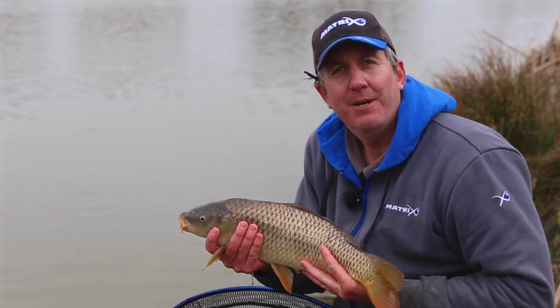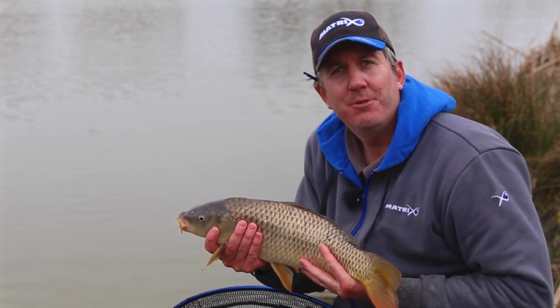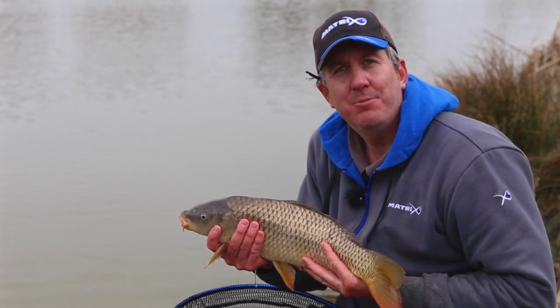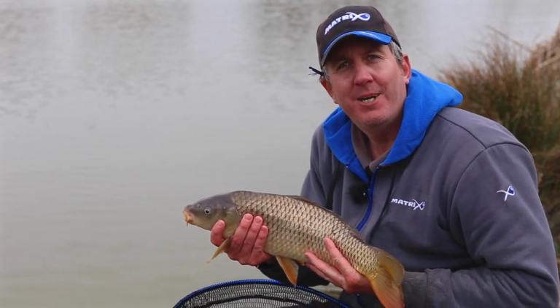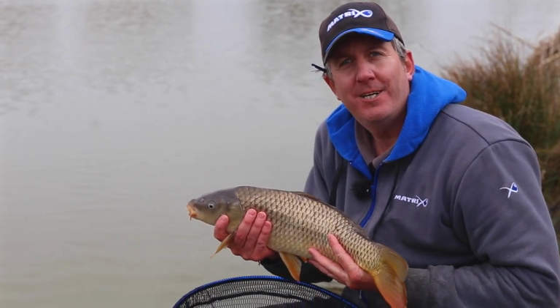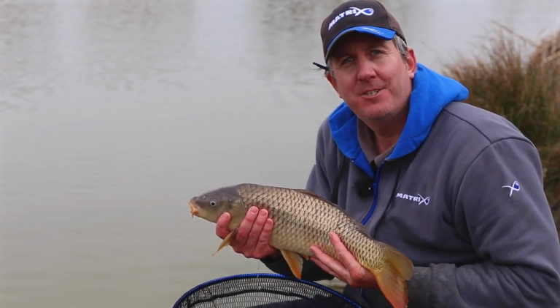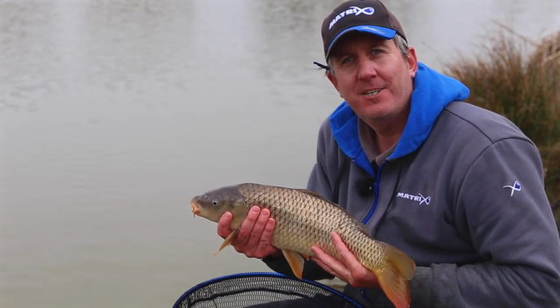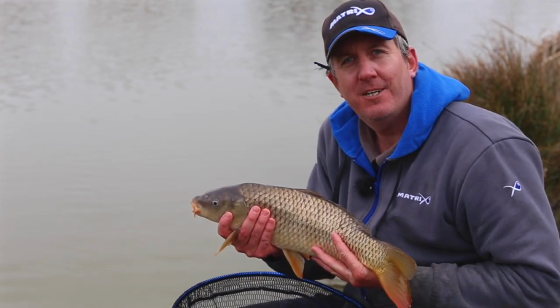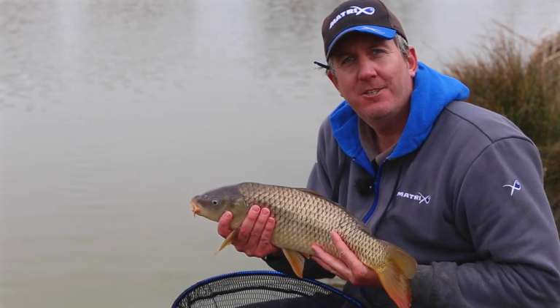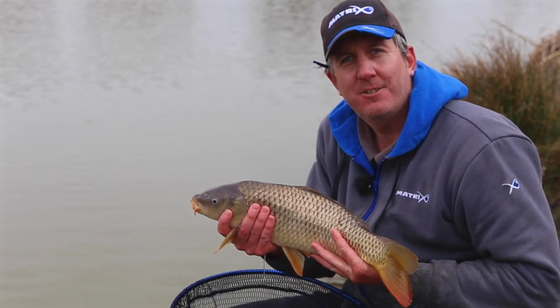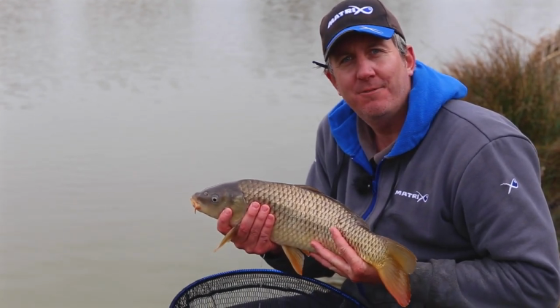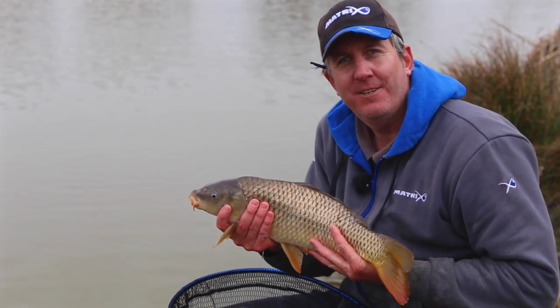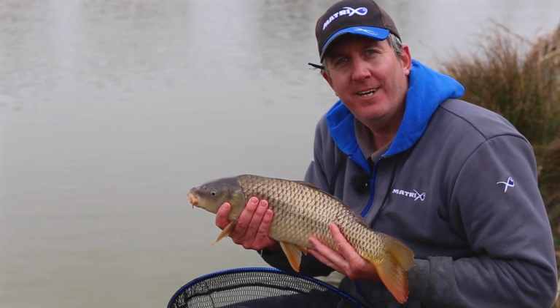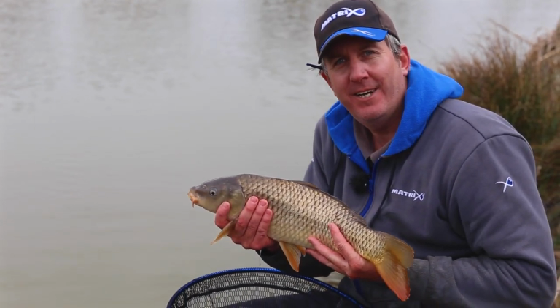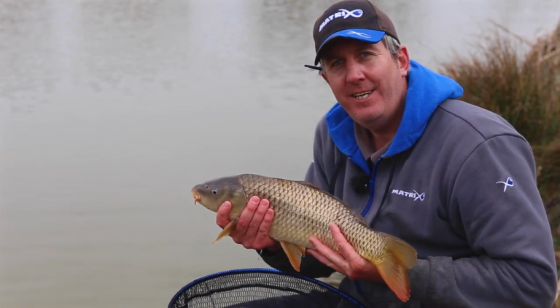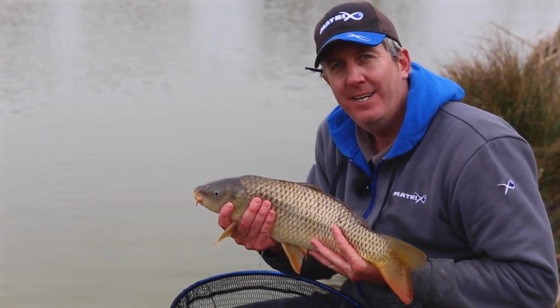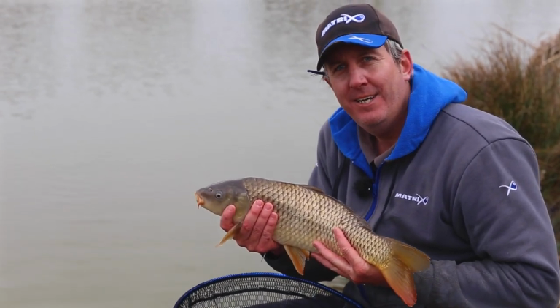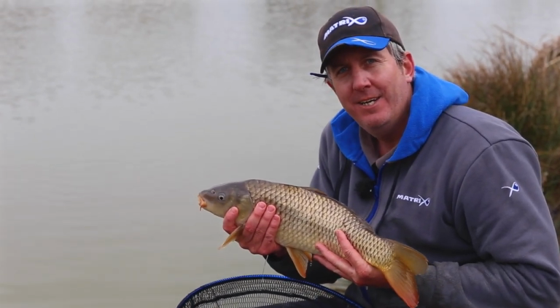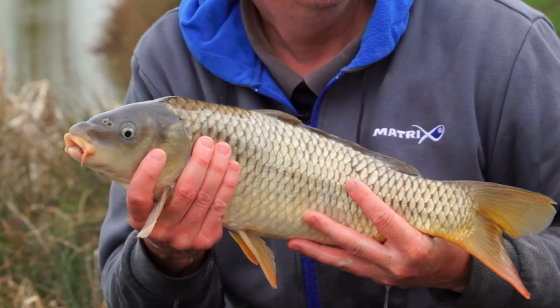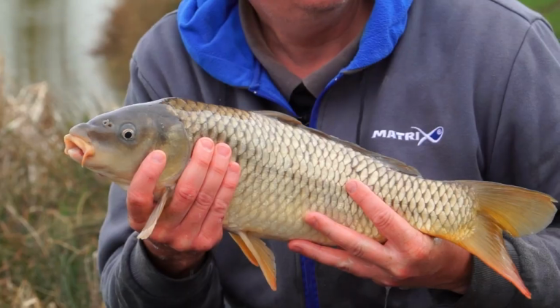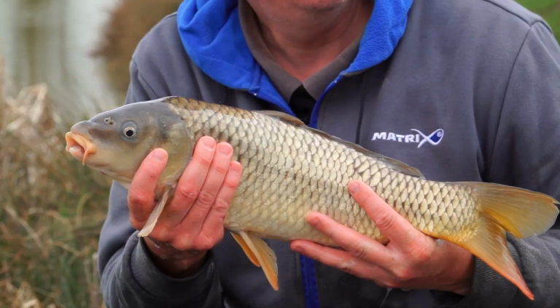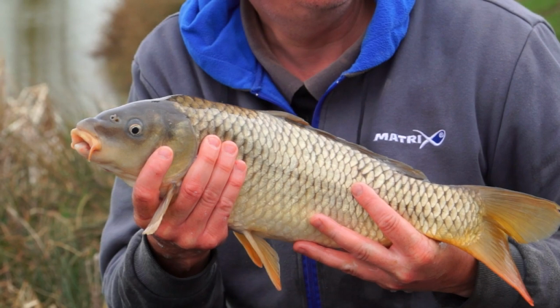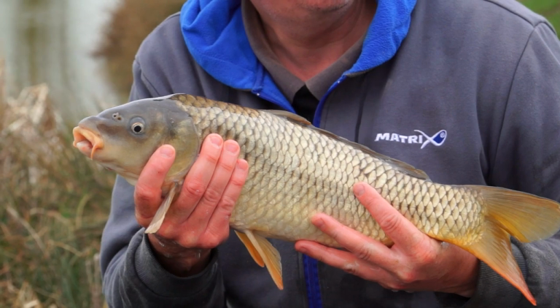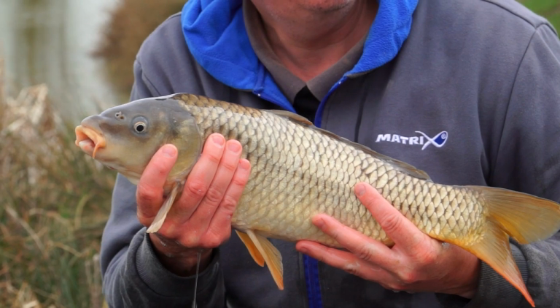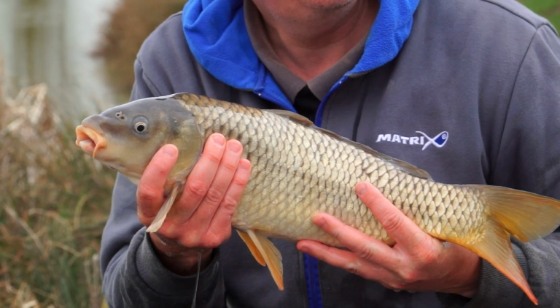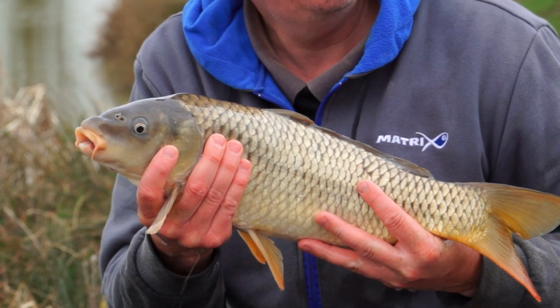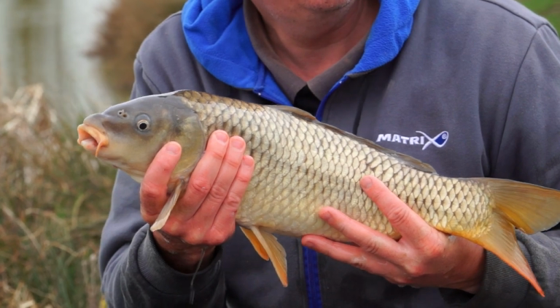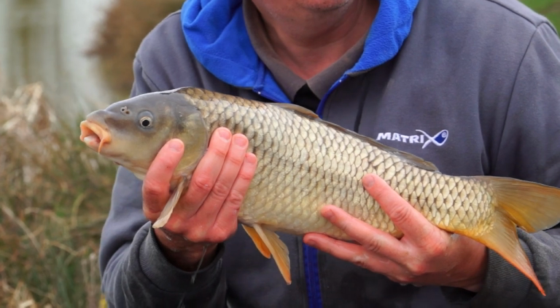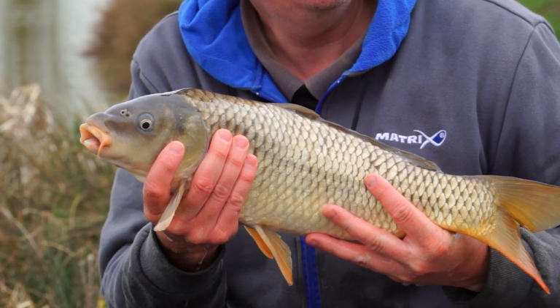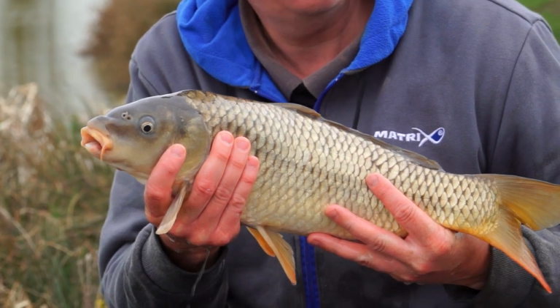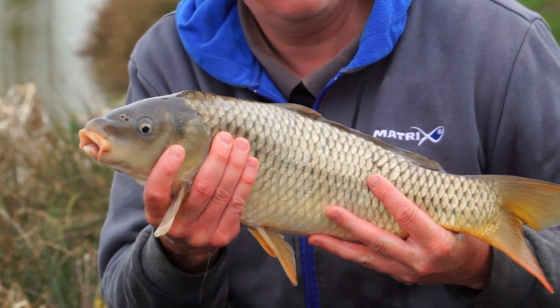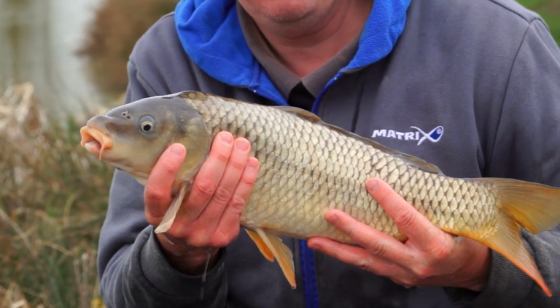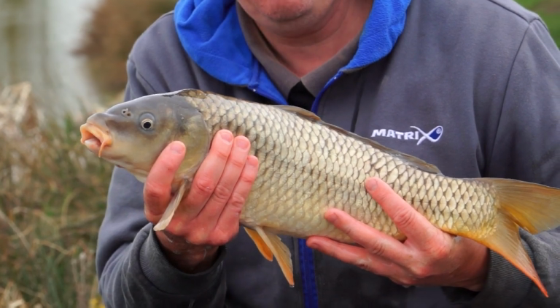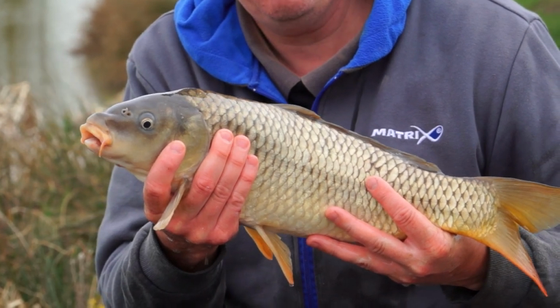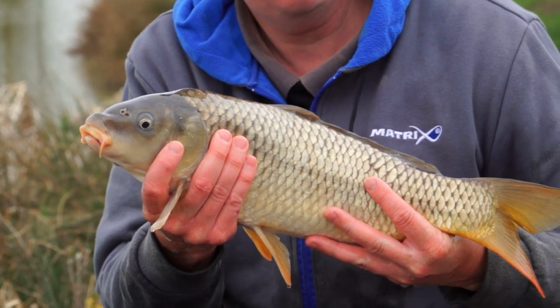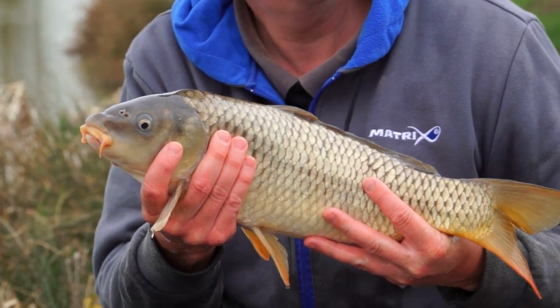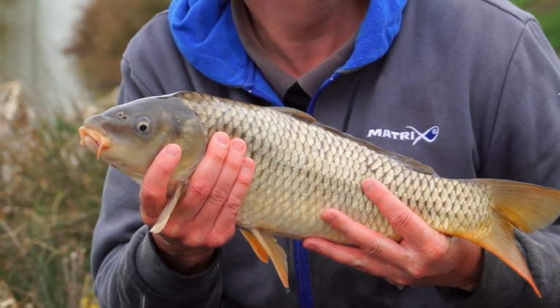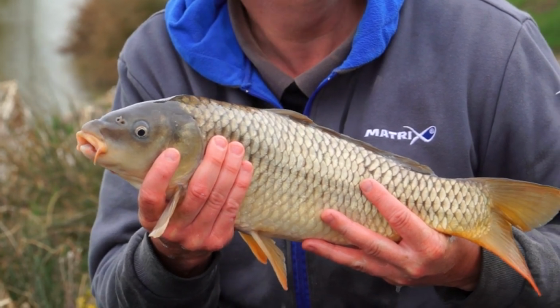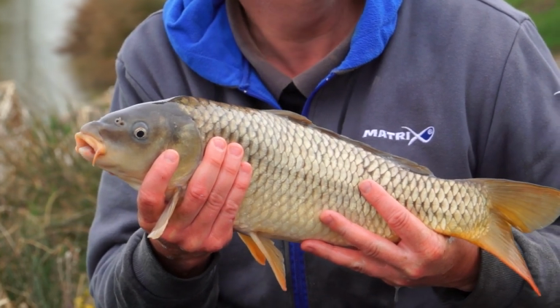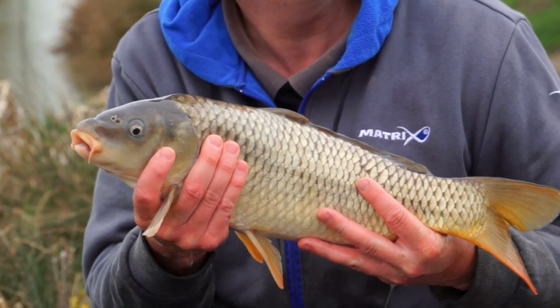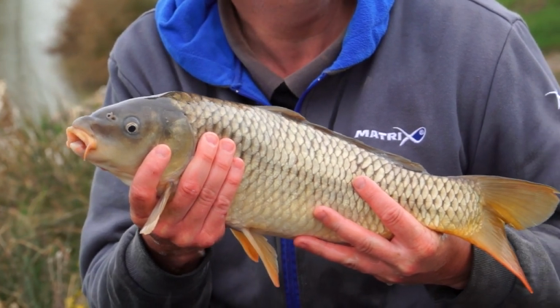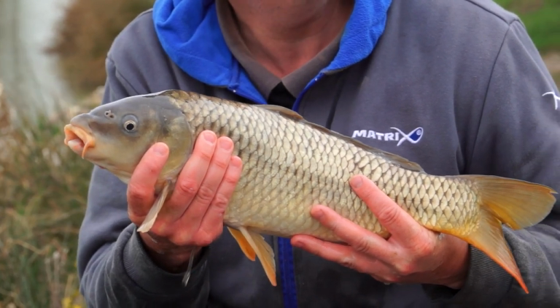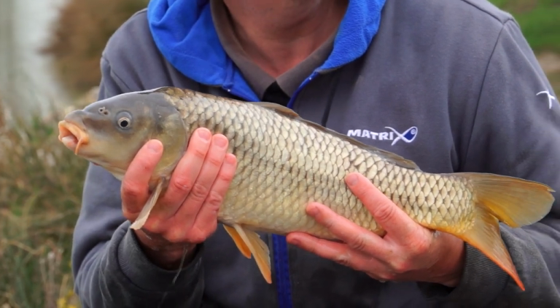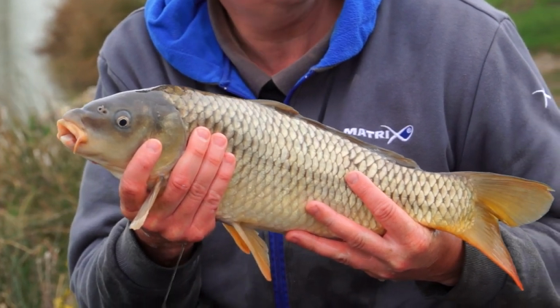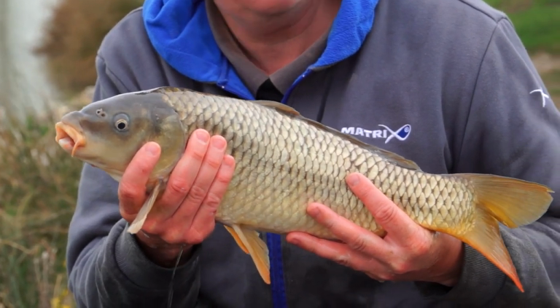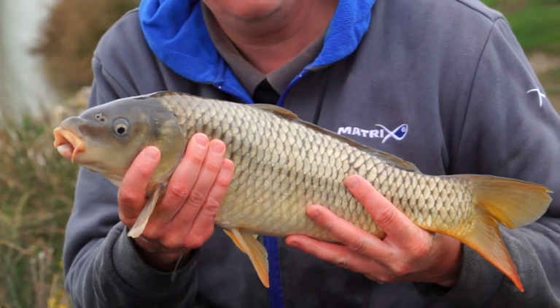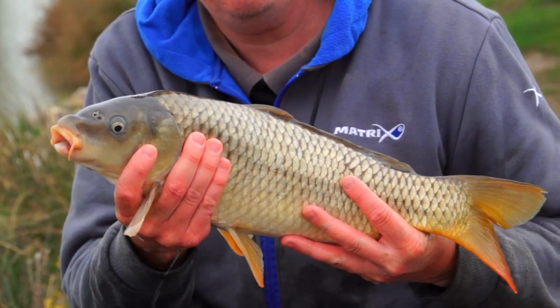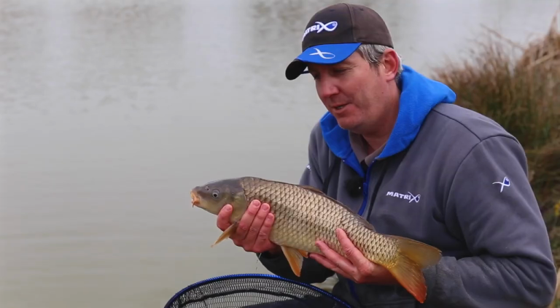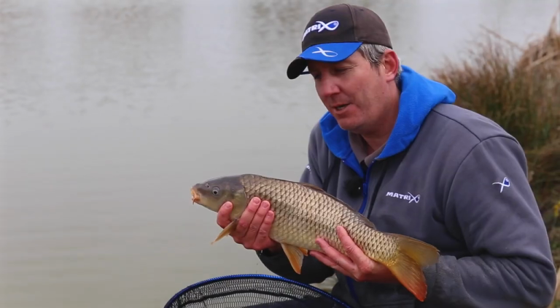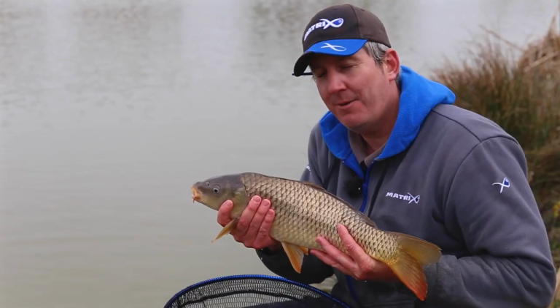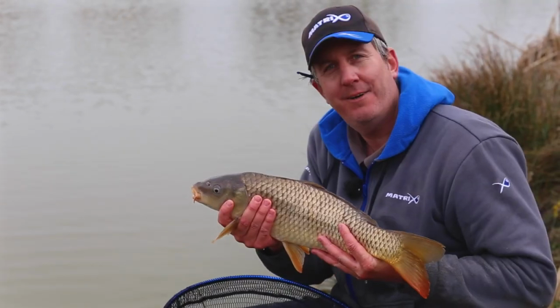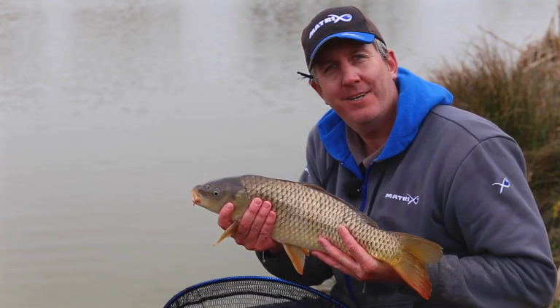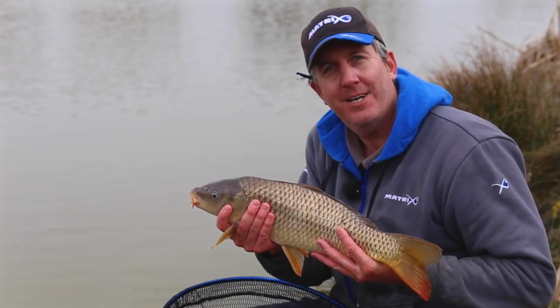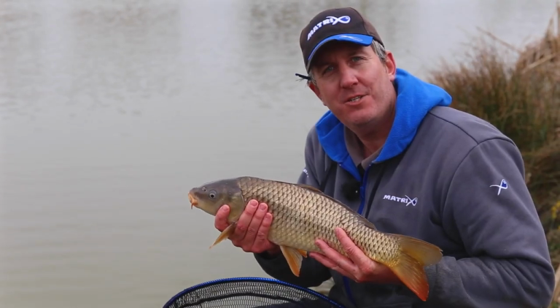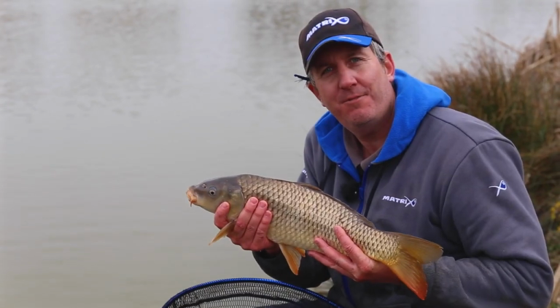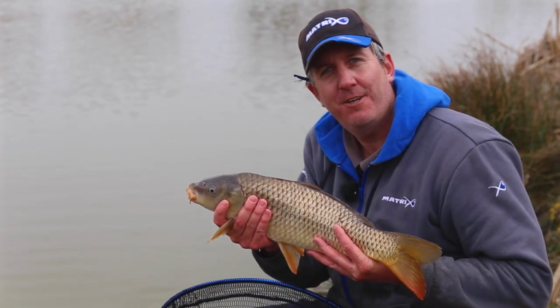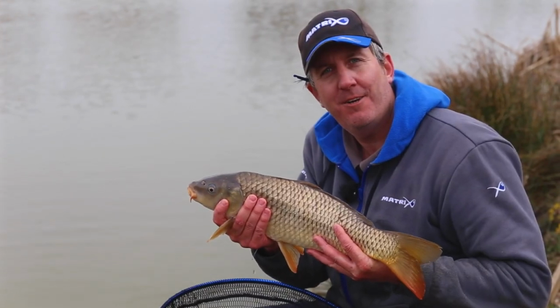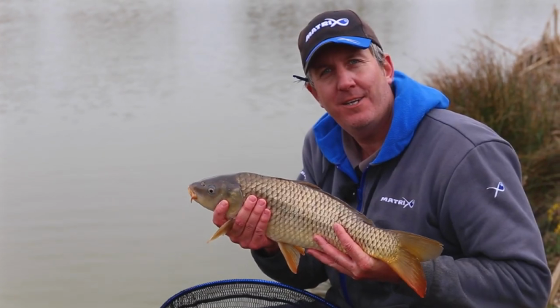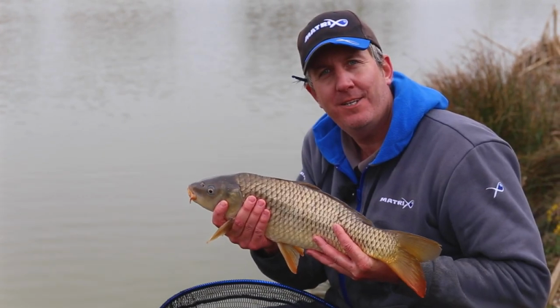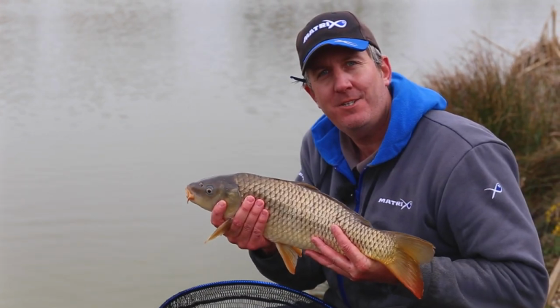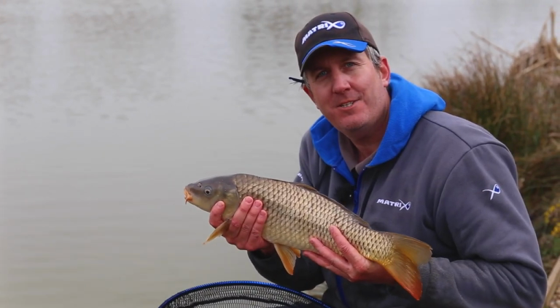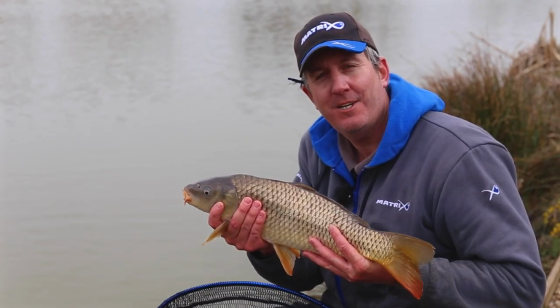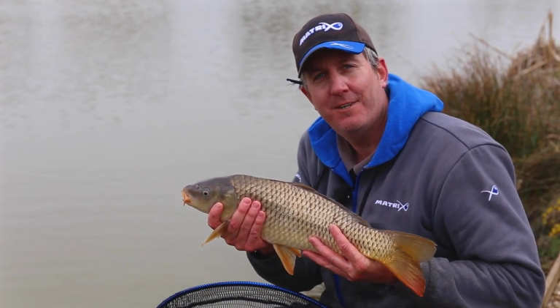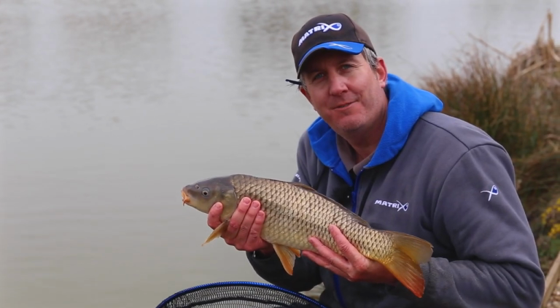Well, that was my last cast of the day. Hopefully a few of the hints and tips I've given you can help you go out and catch a few like this yourselves.